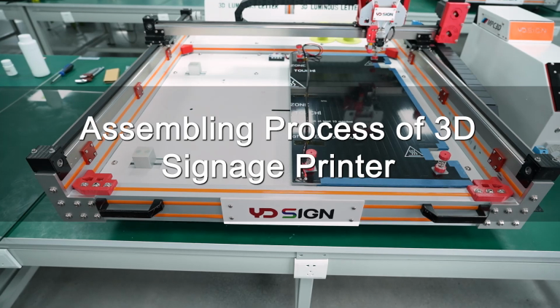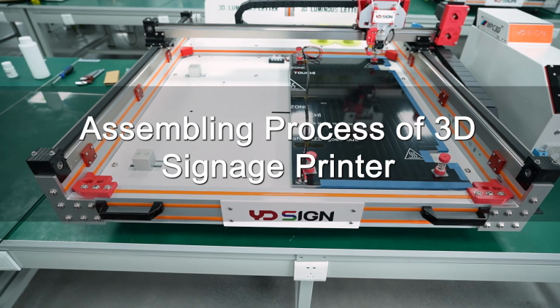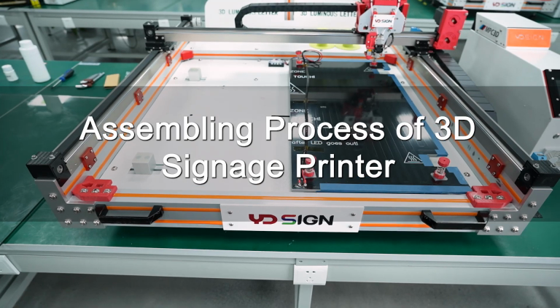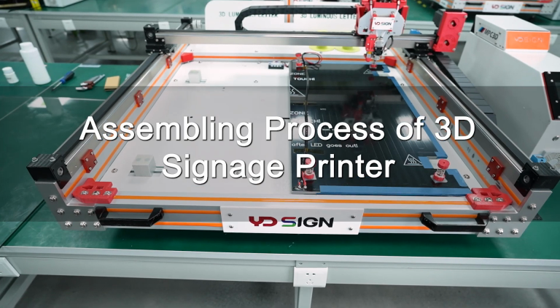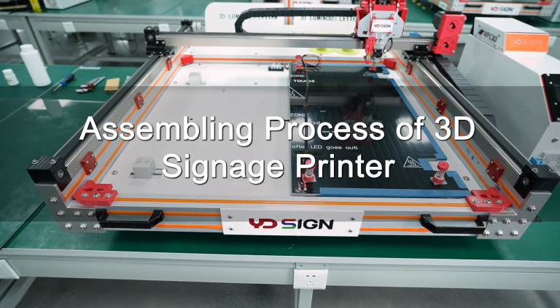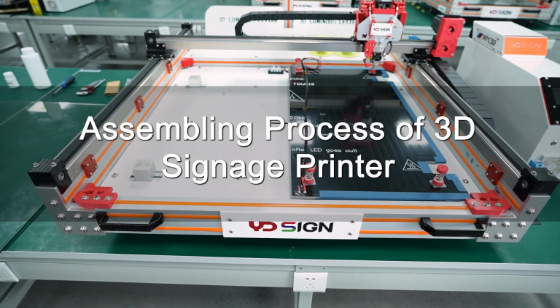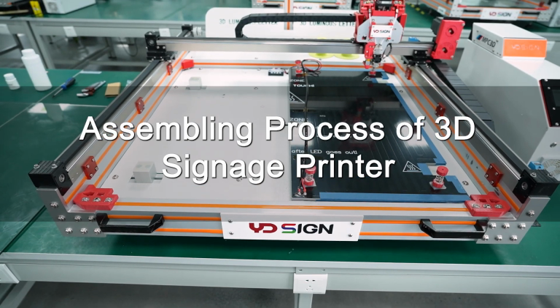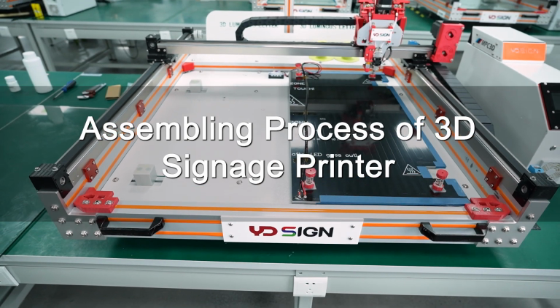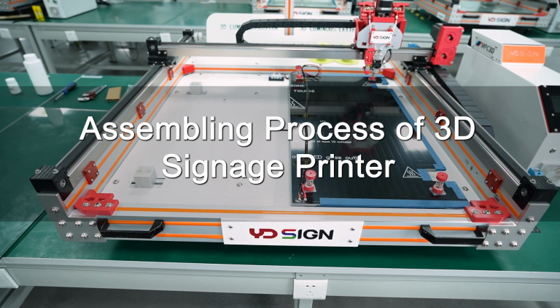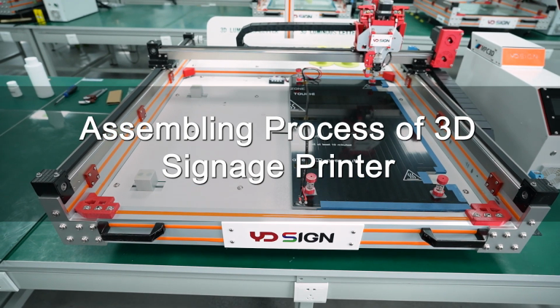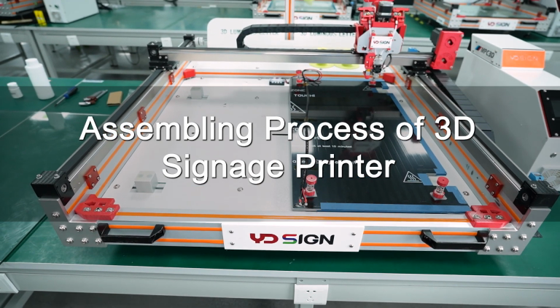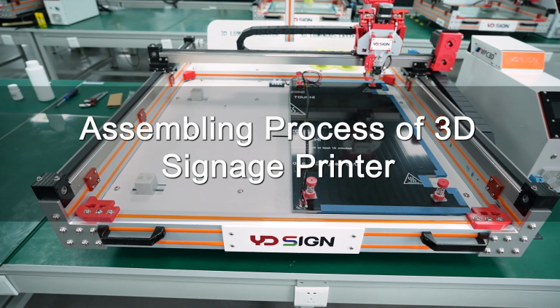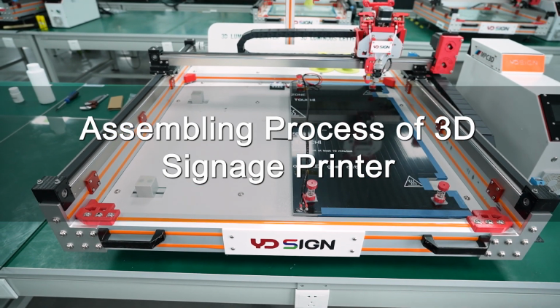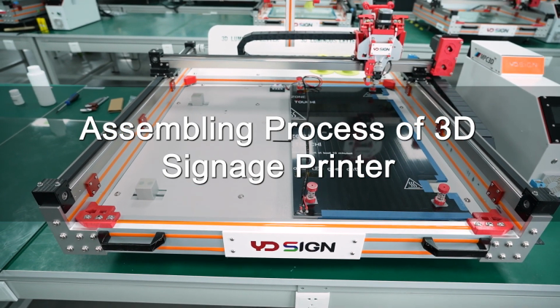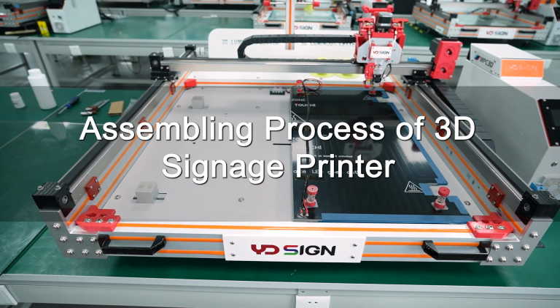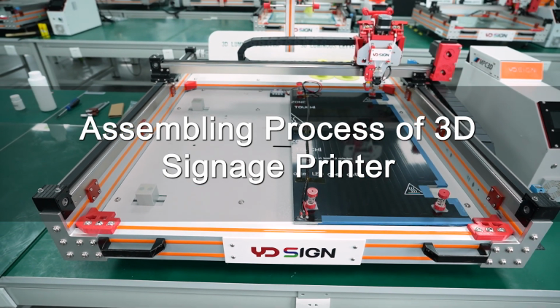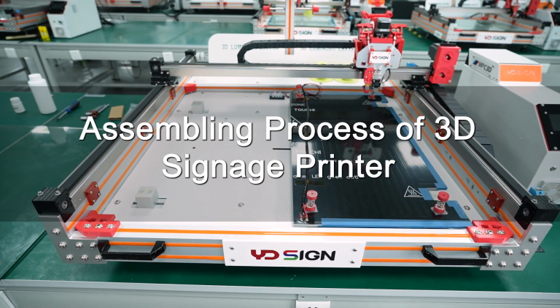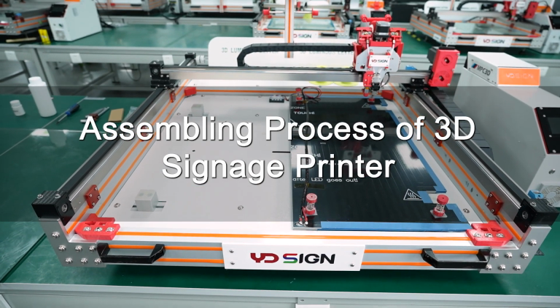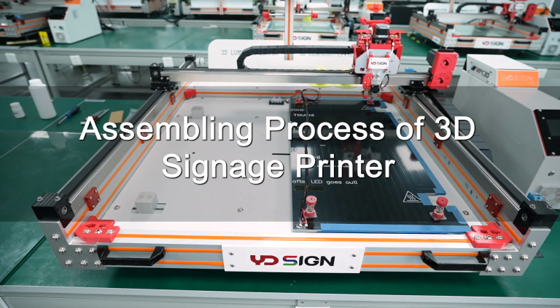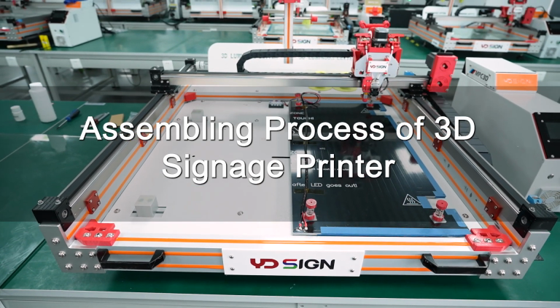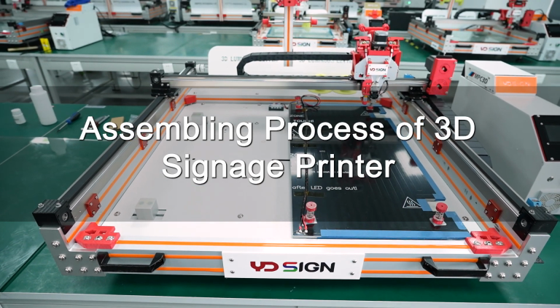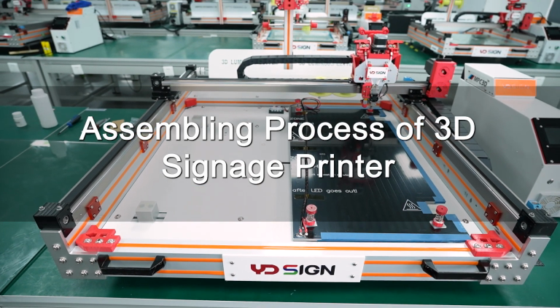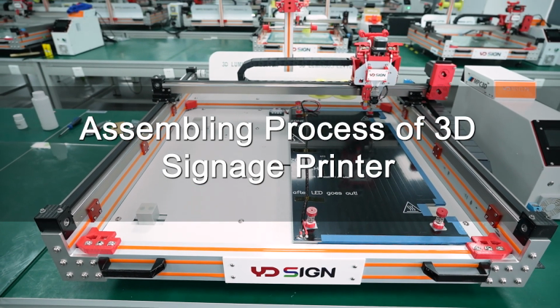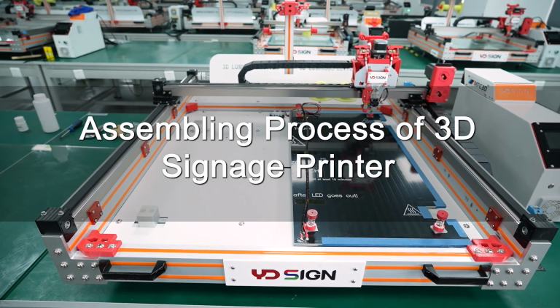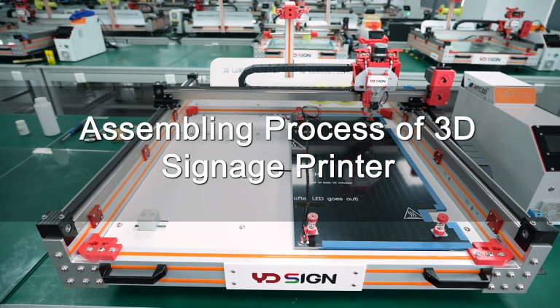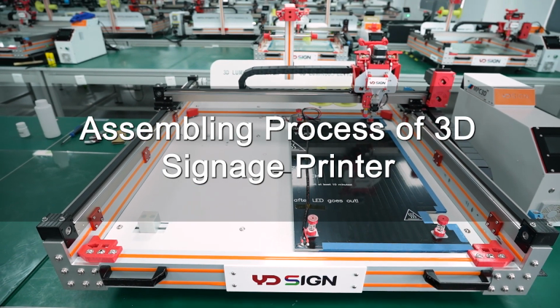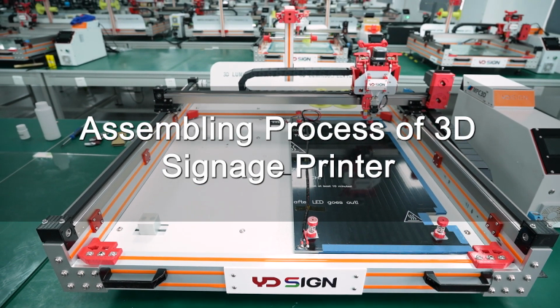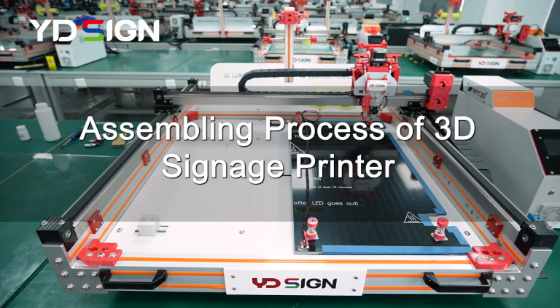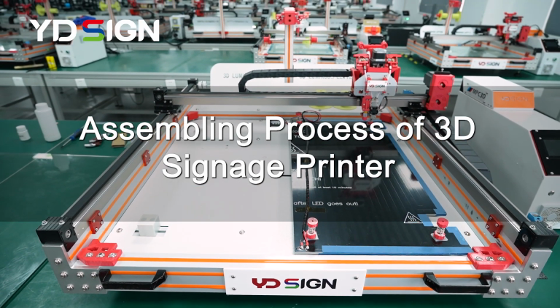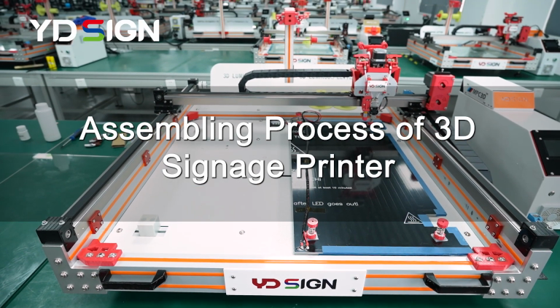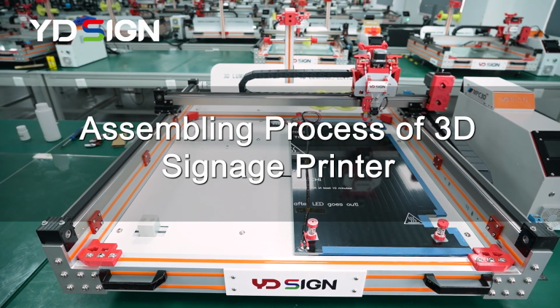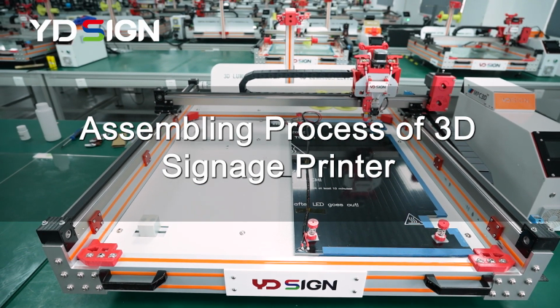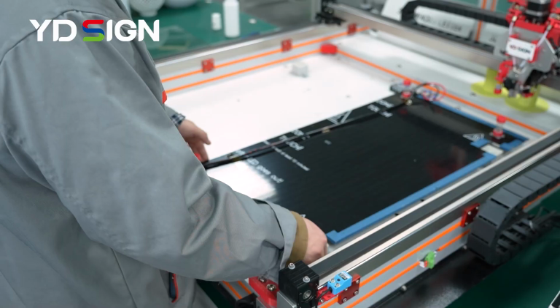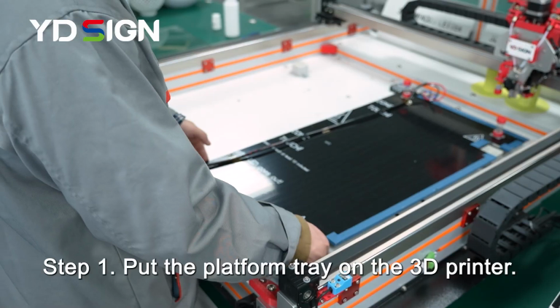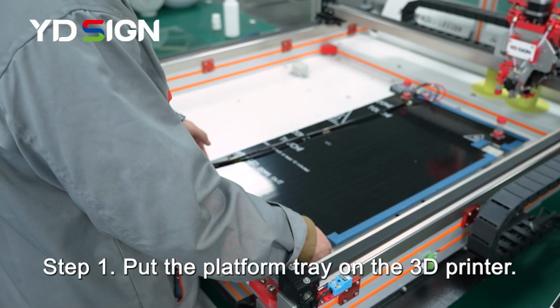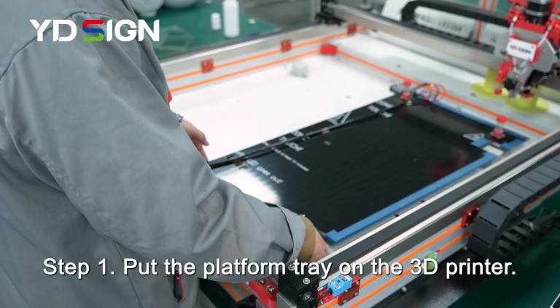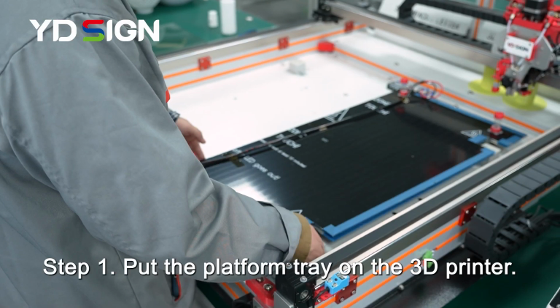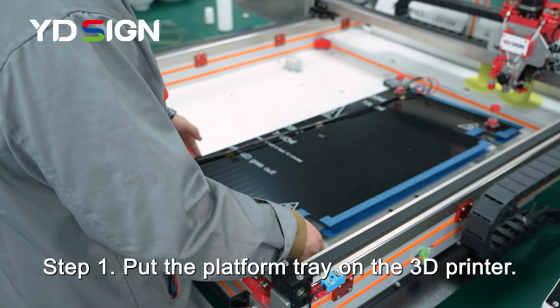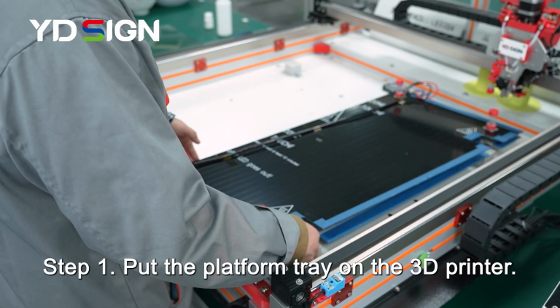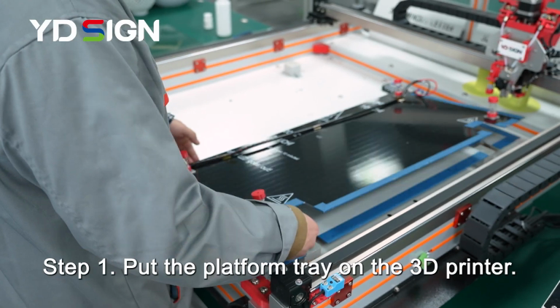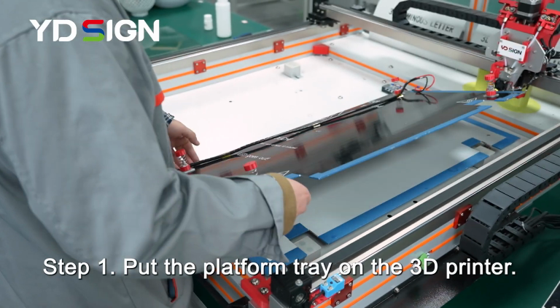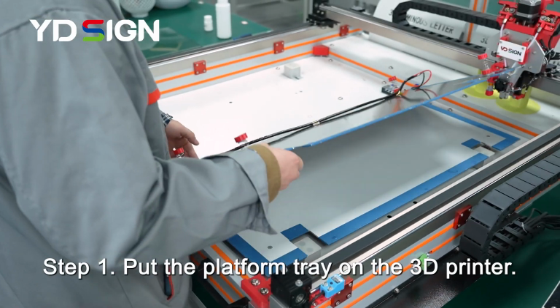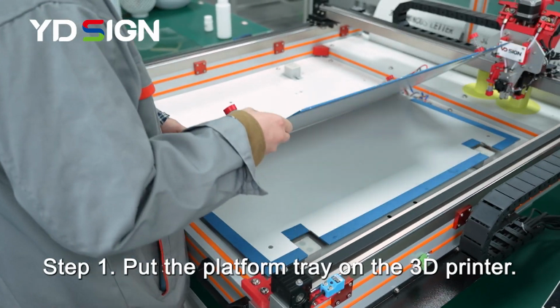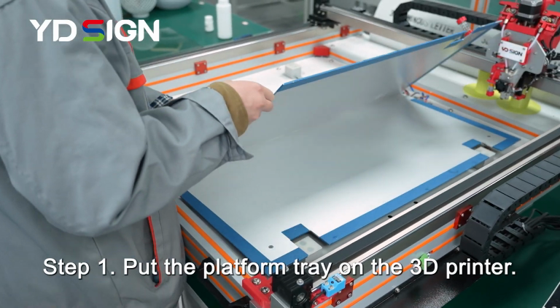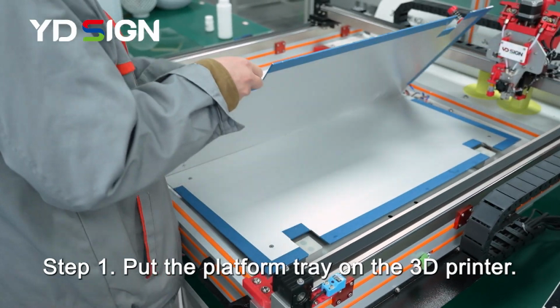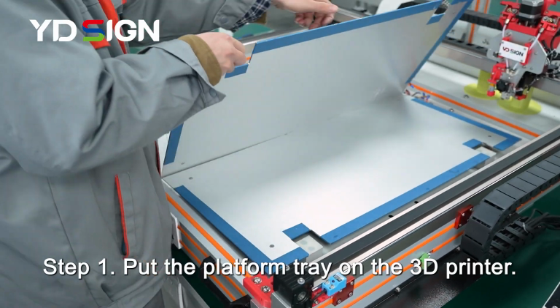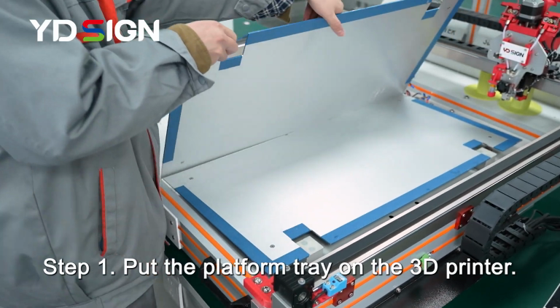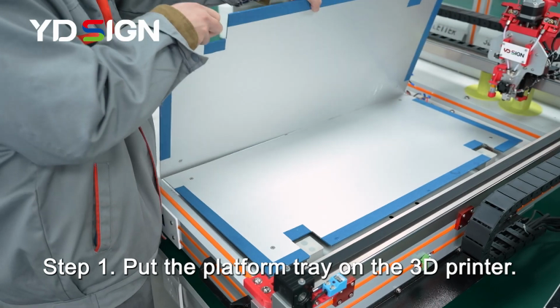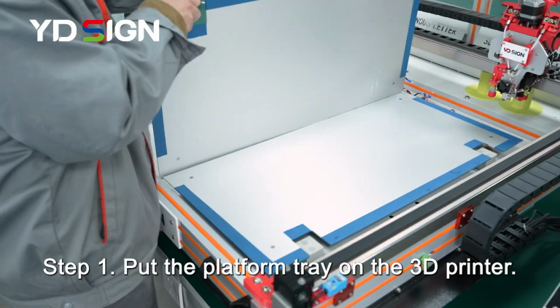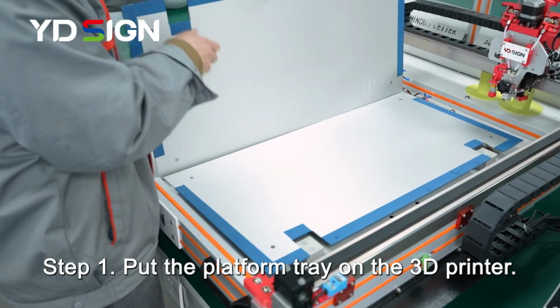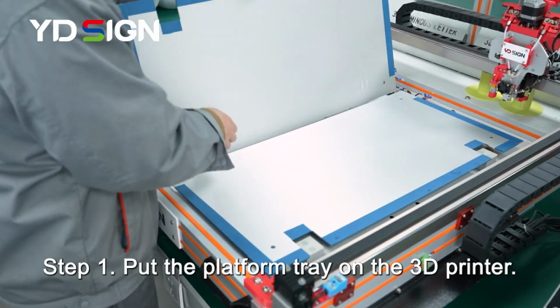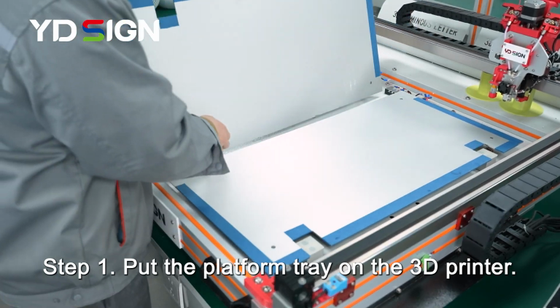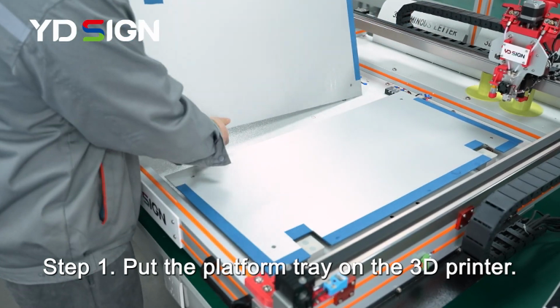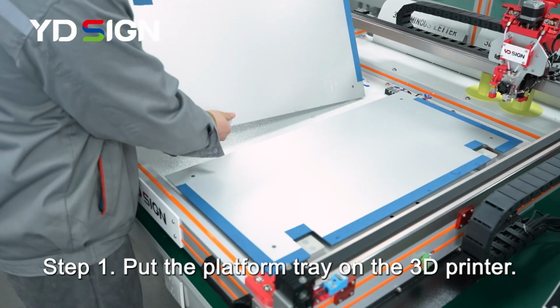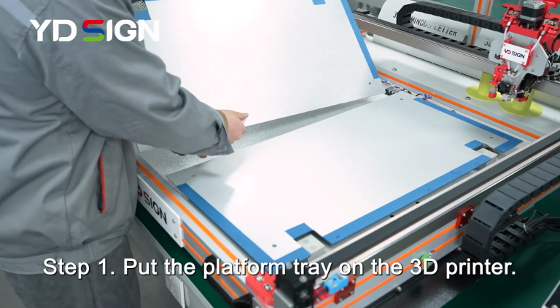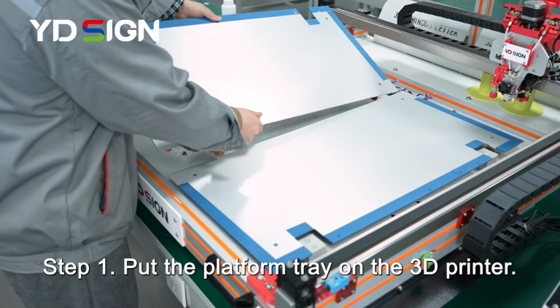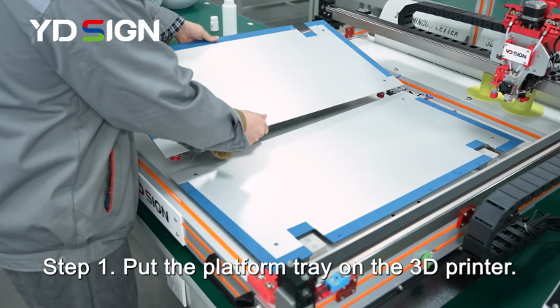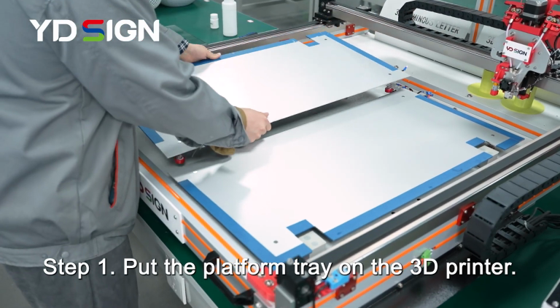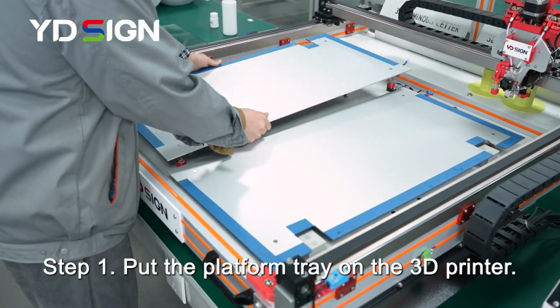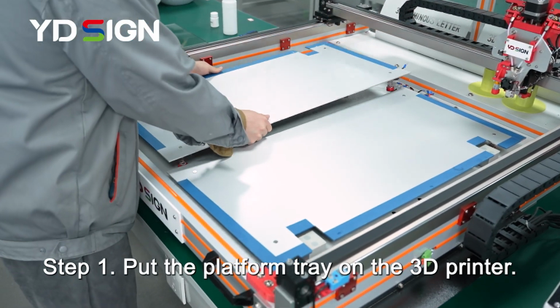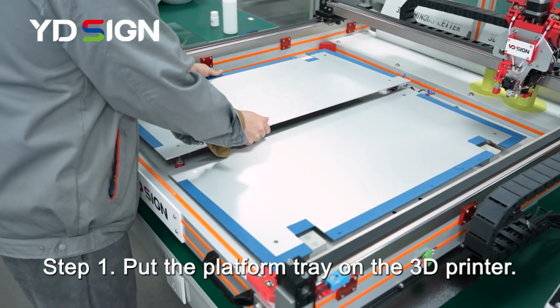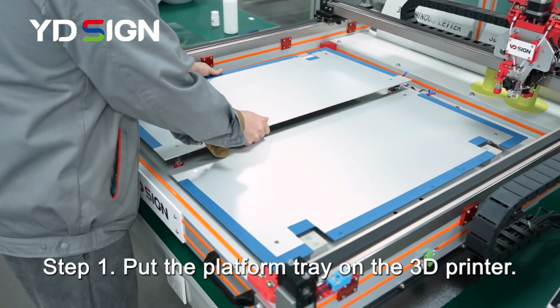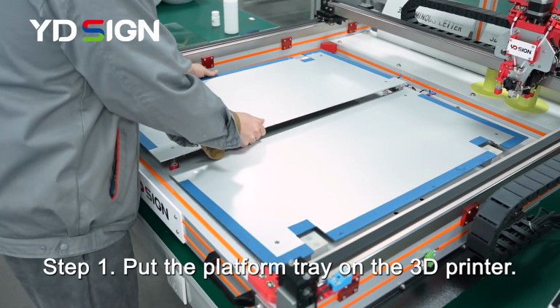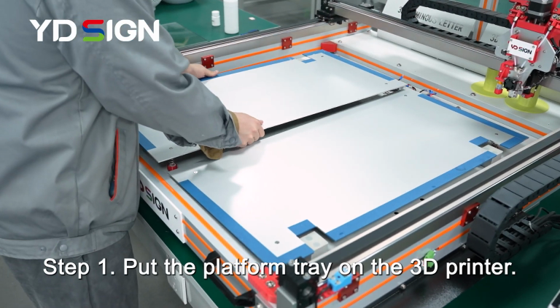Assembling process of 3D Signage Printer, Step 1. Put the platform tray on the 3D printer.